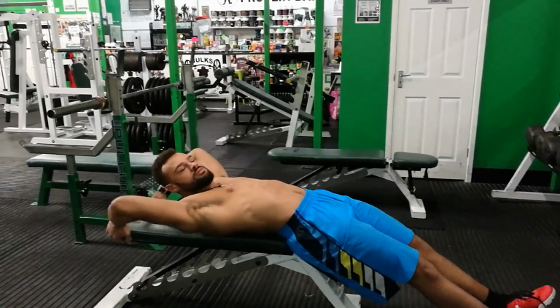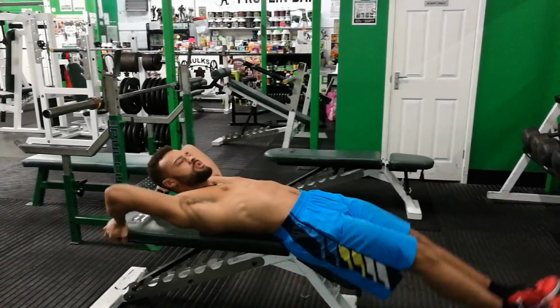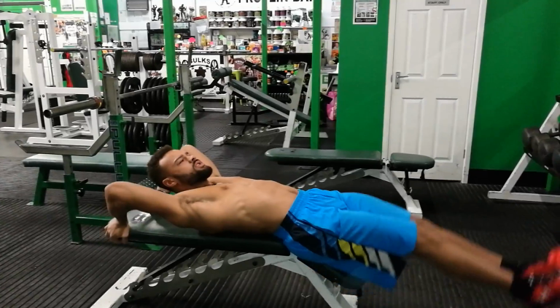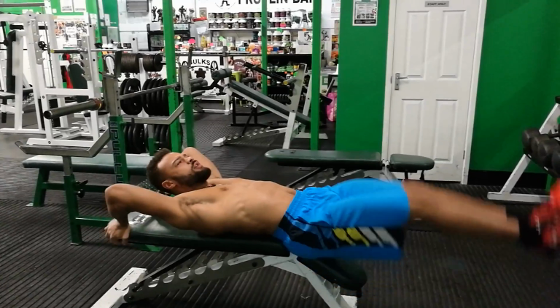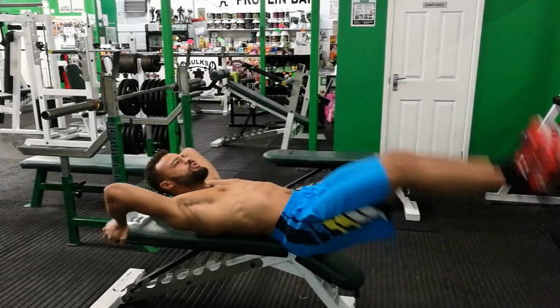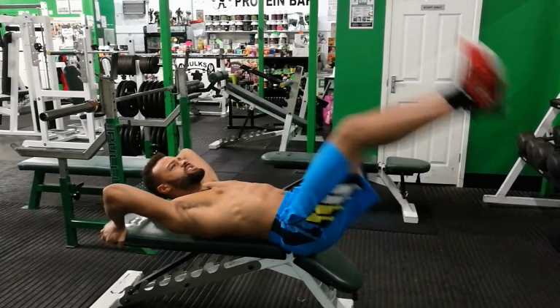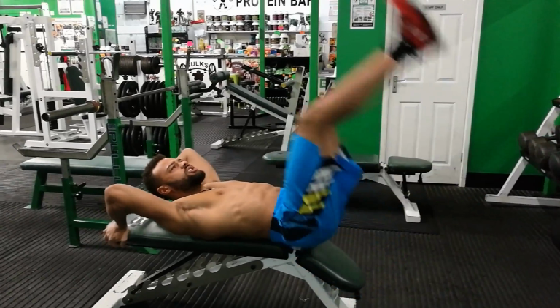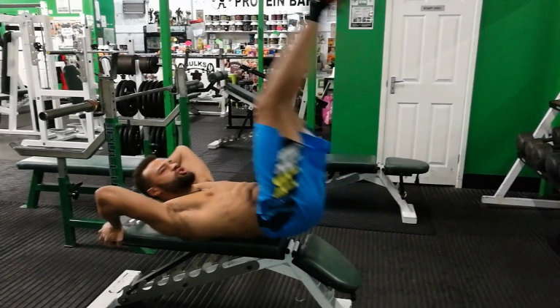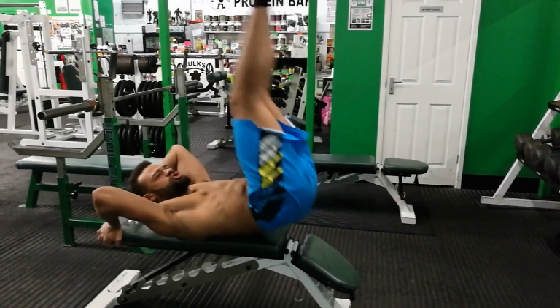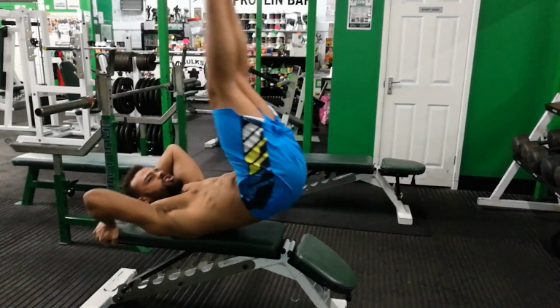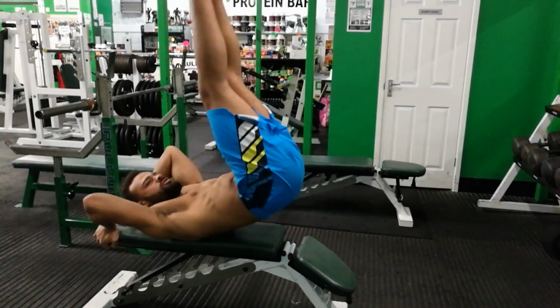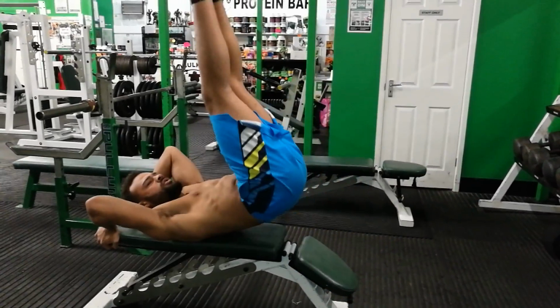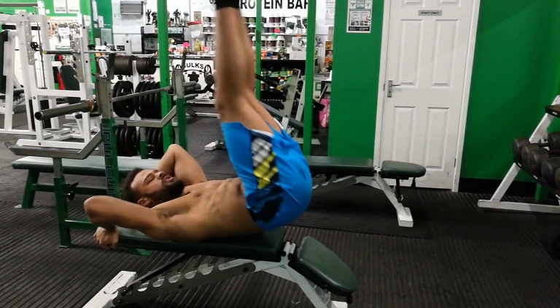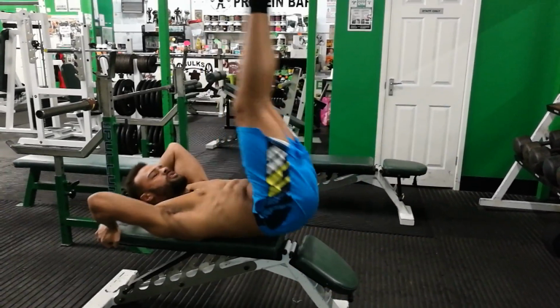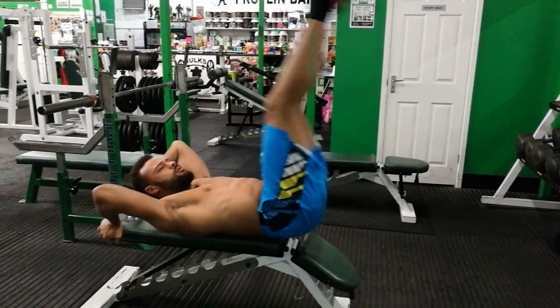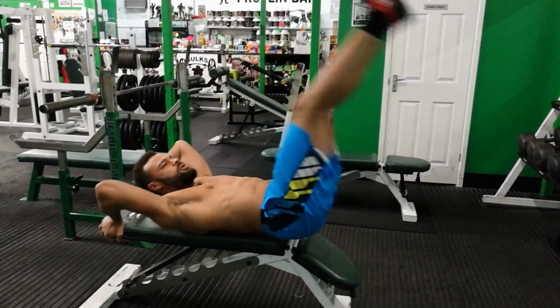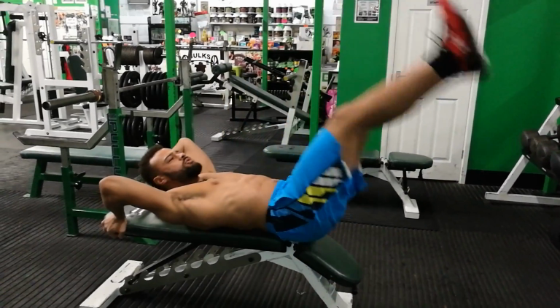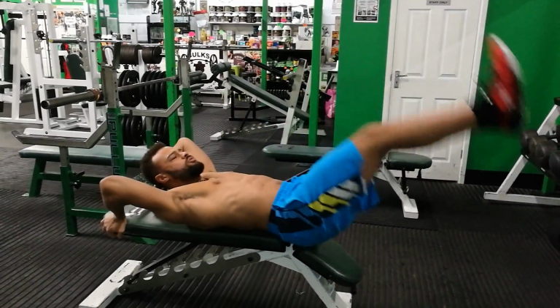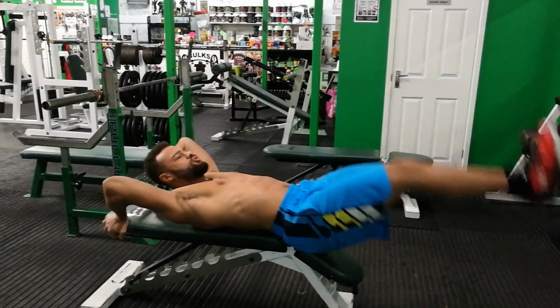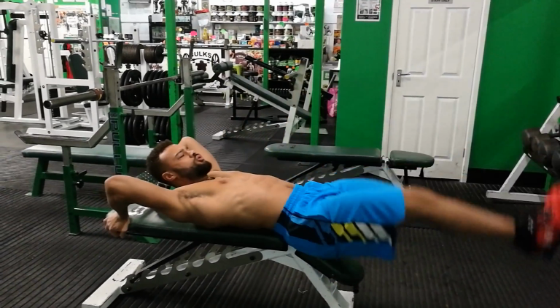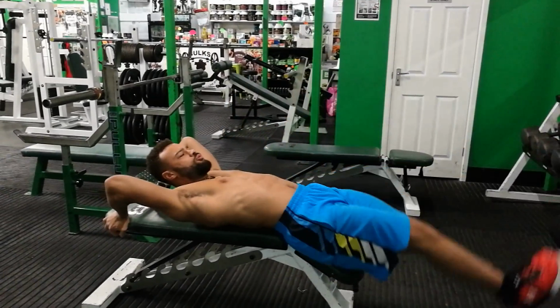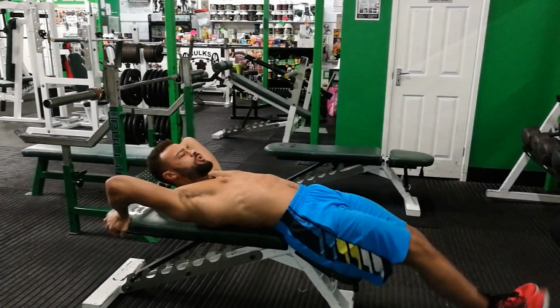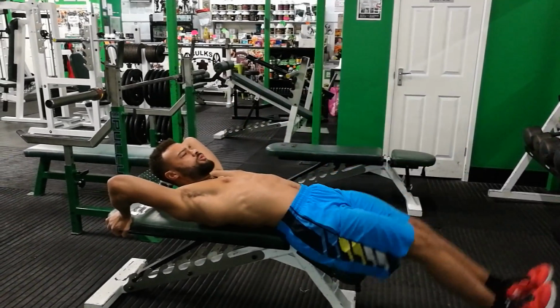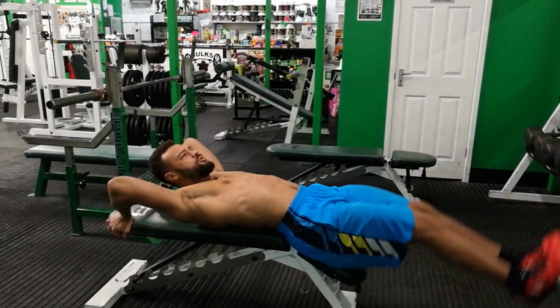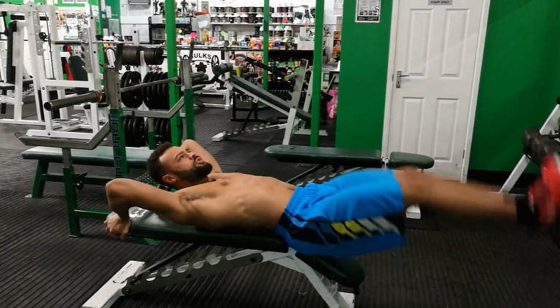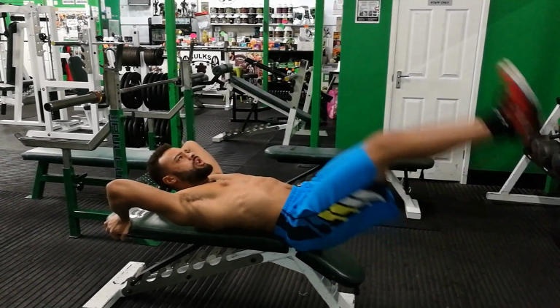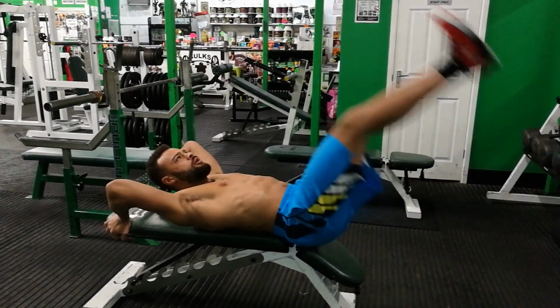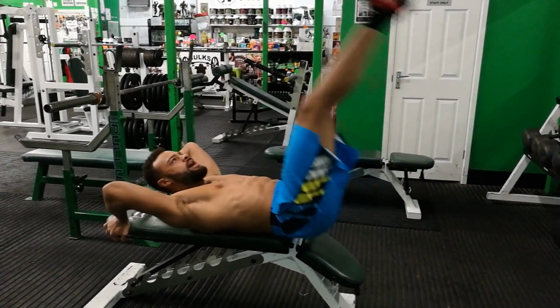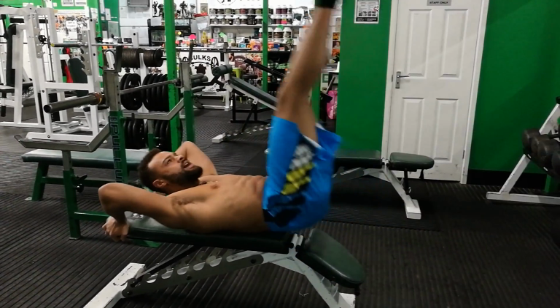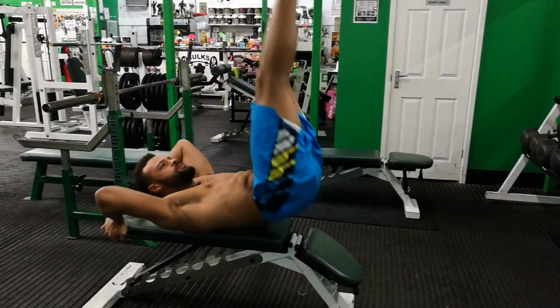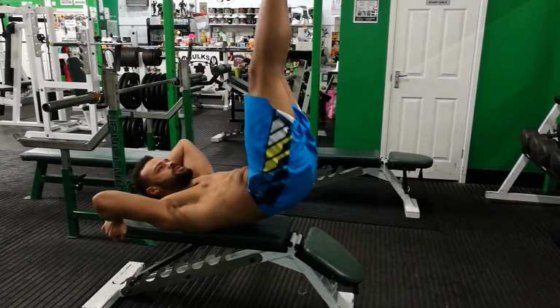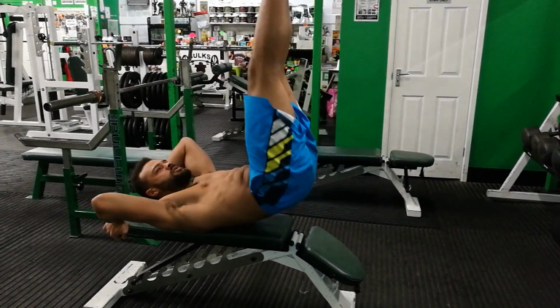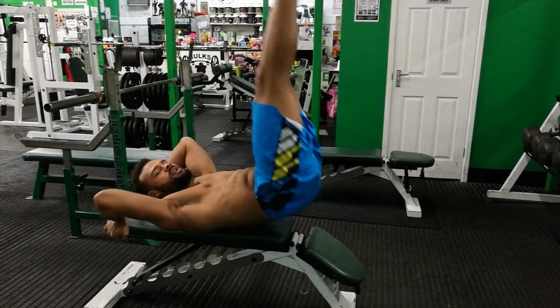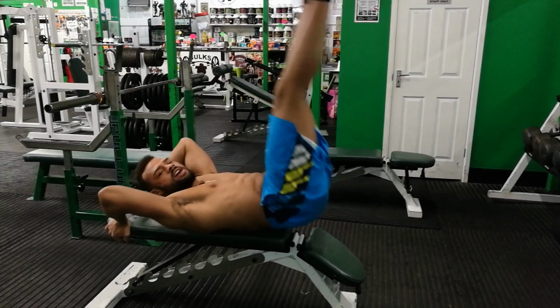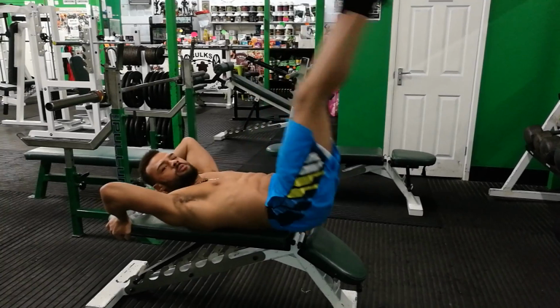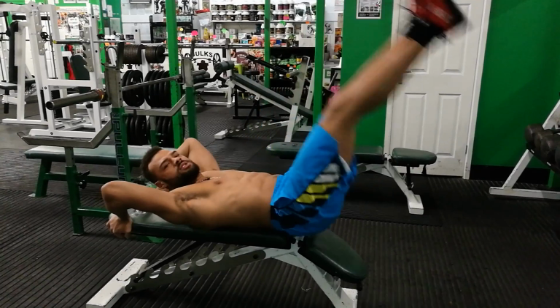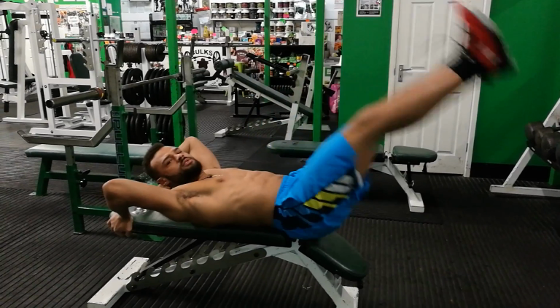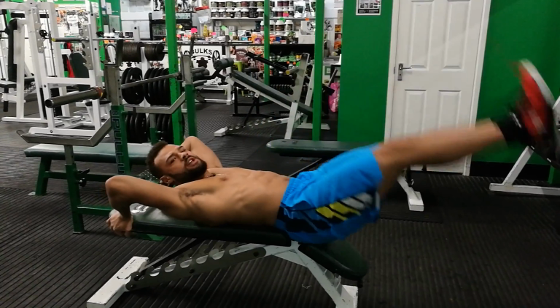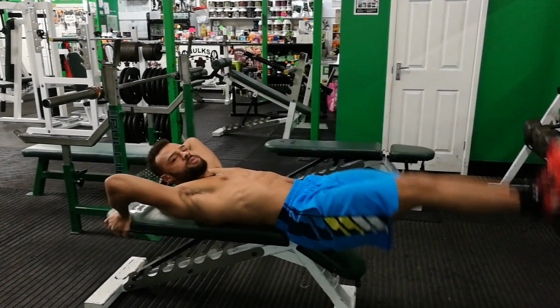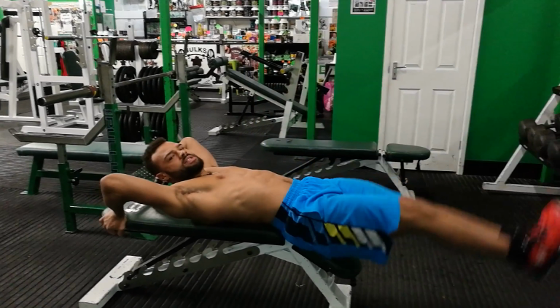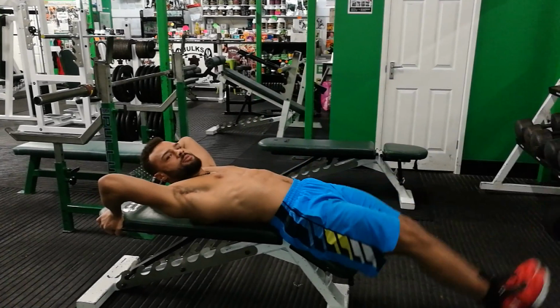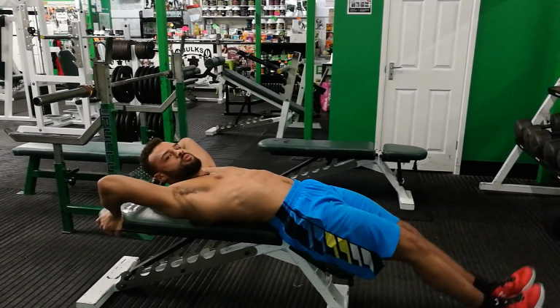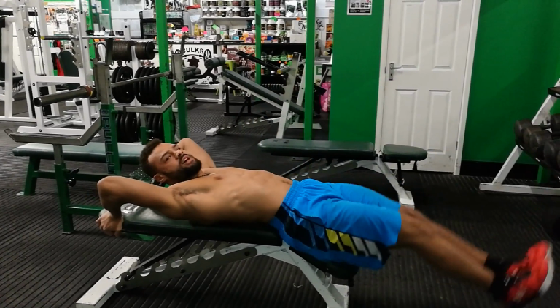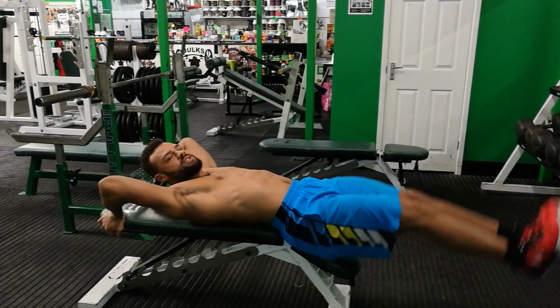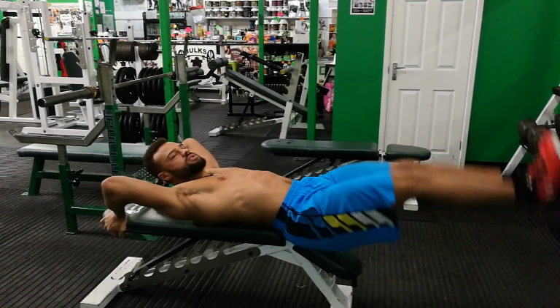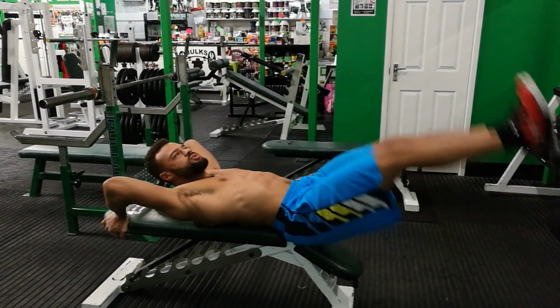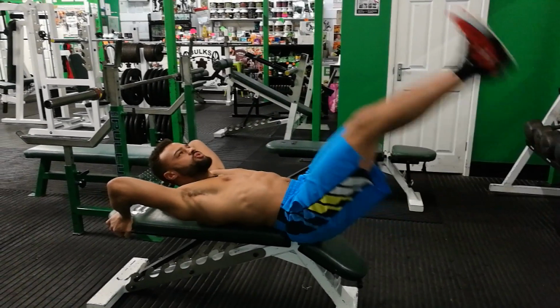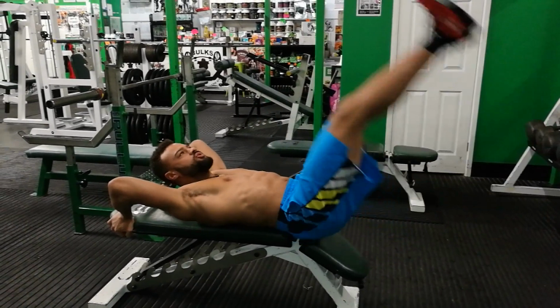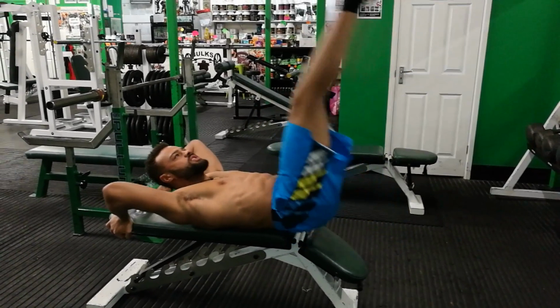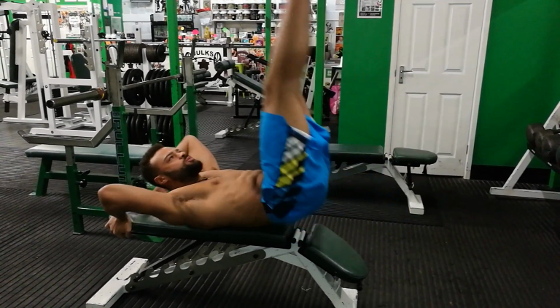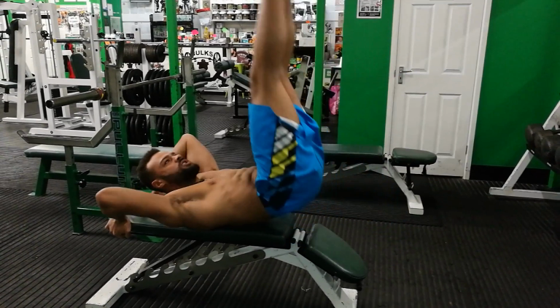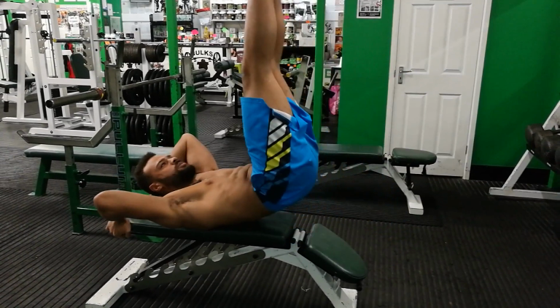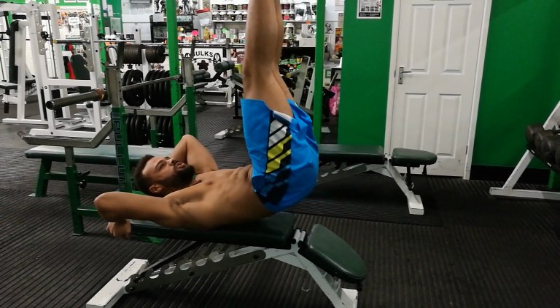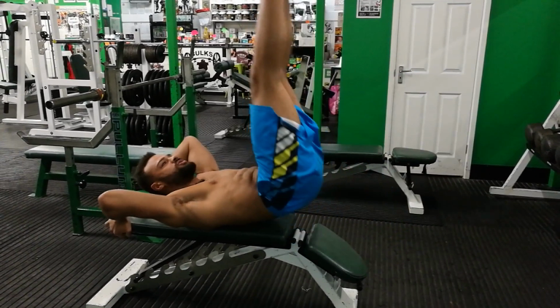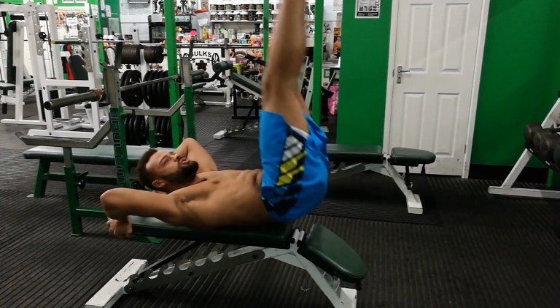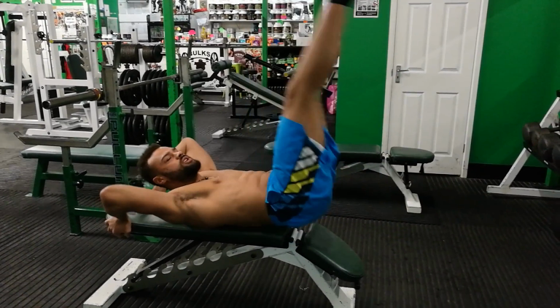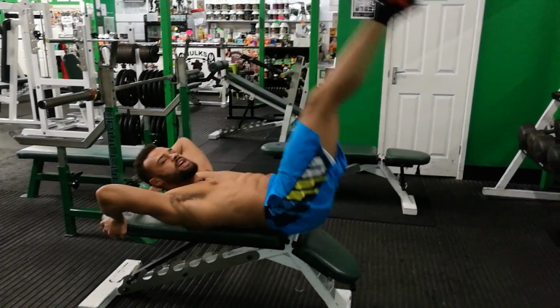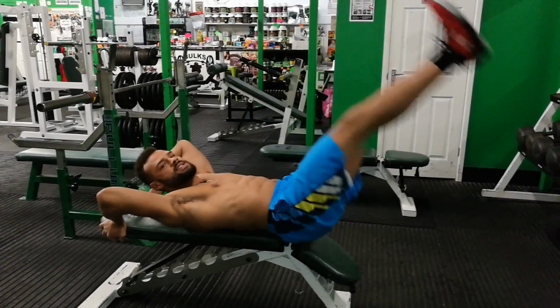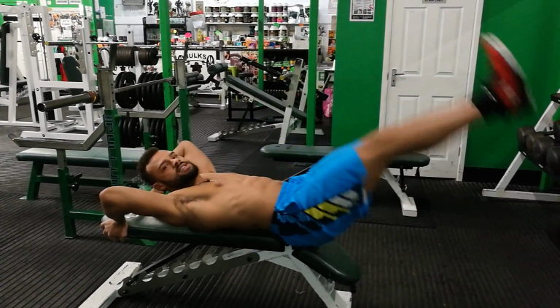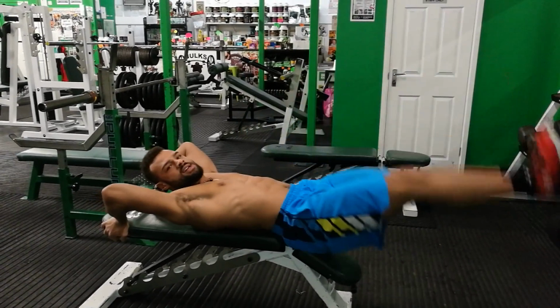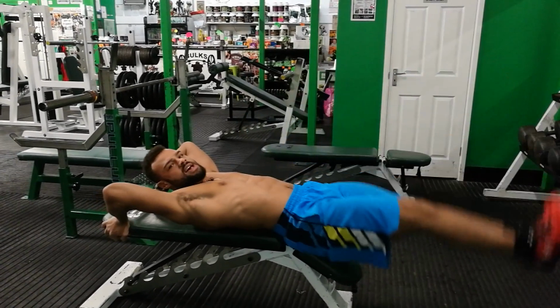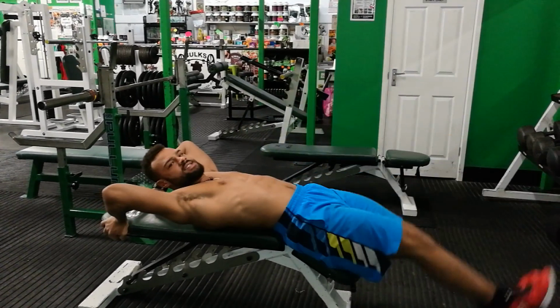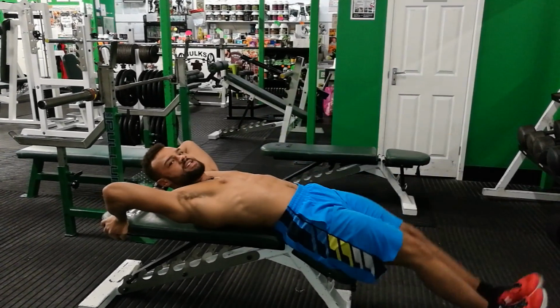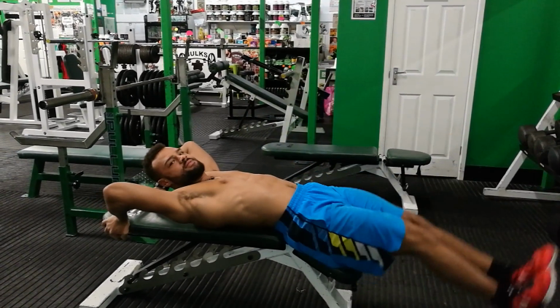Research has shown that when you incorporate the lower abs, it helps to develop a slimmer waist. So if you do this, you can be using your legs as levers.